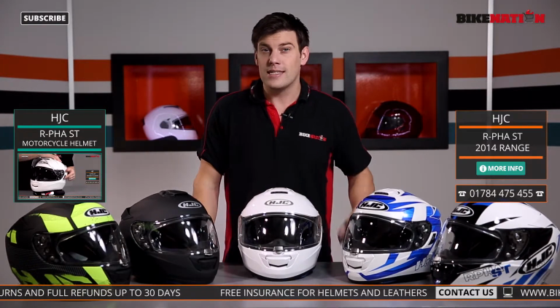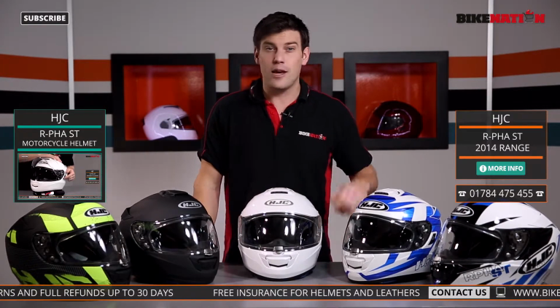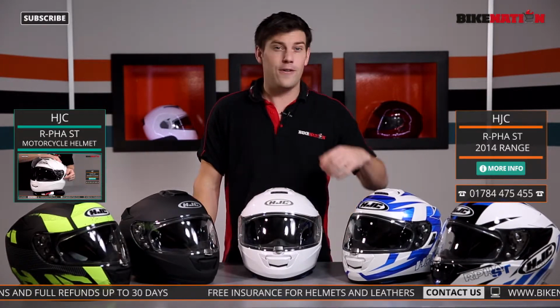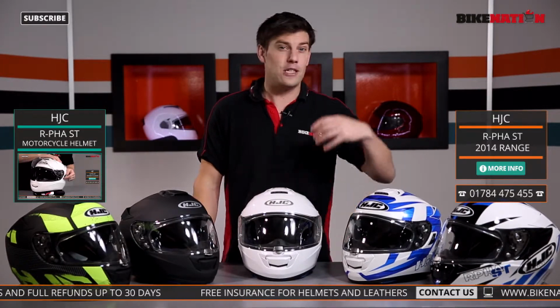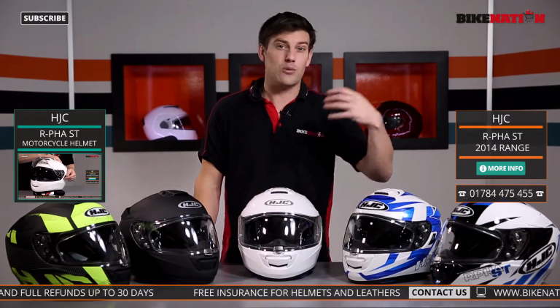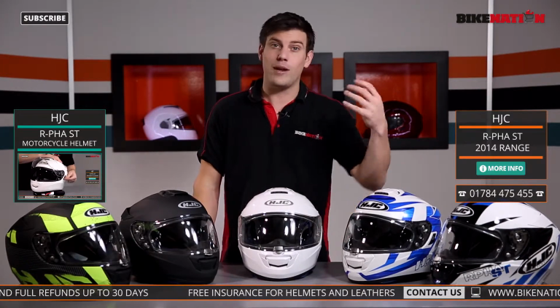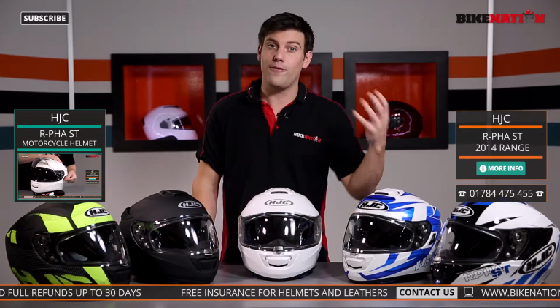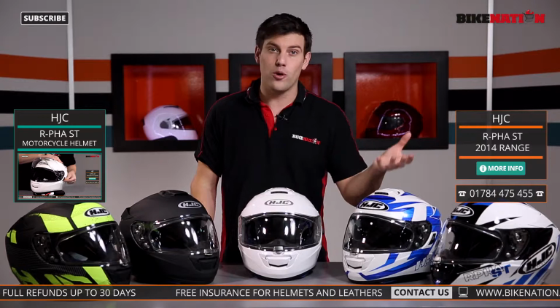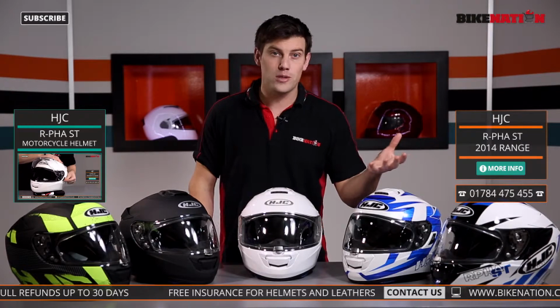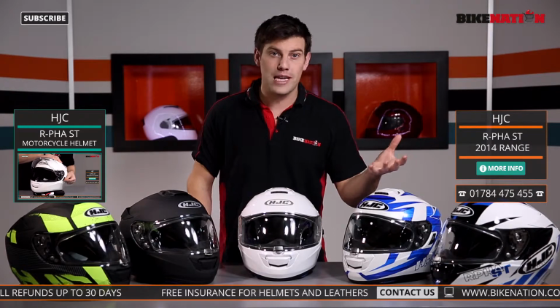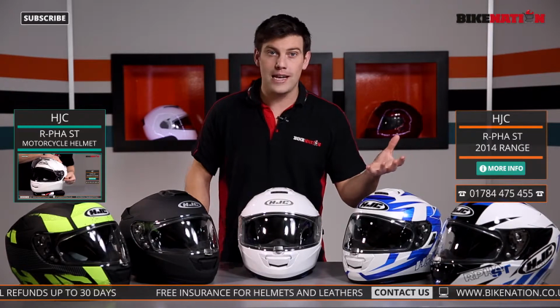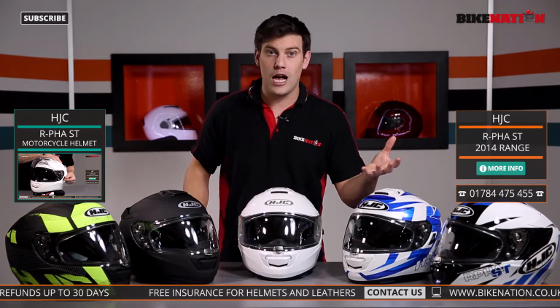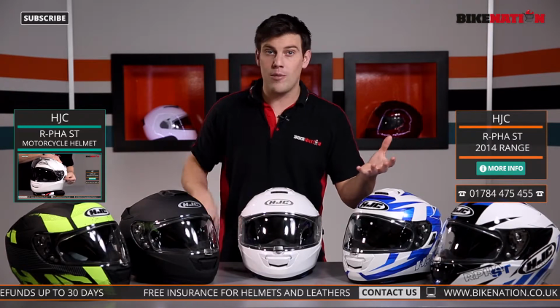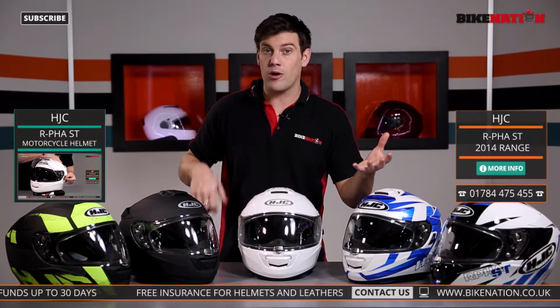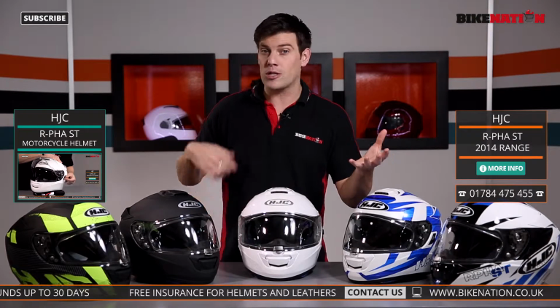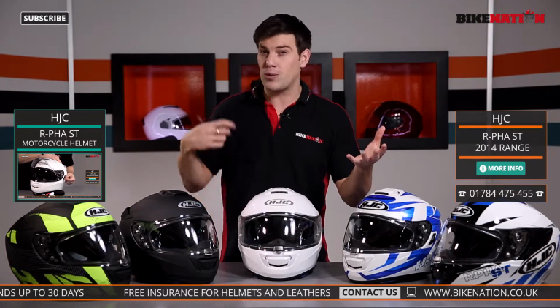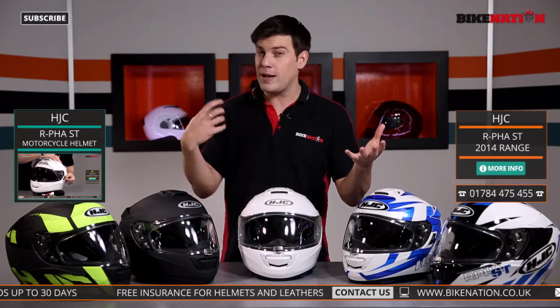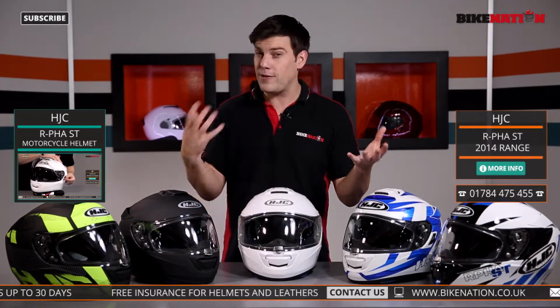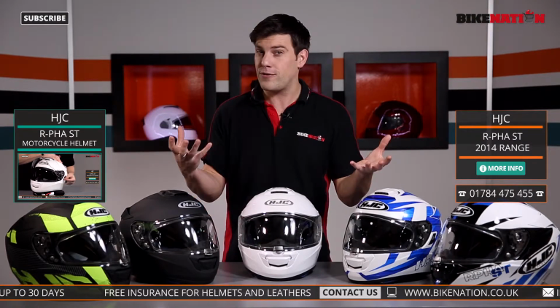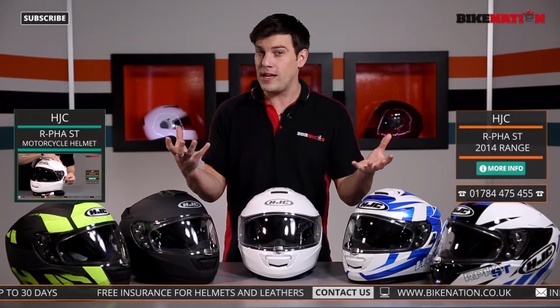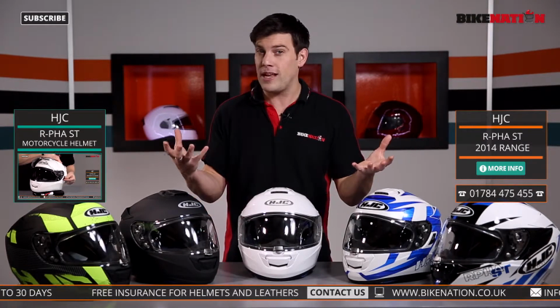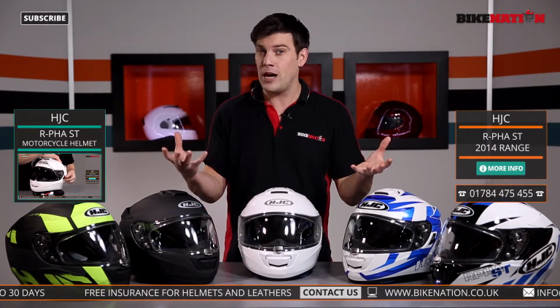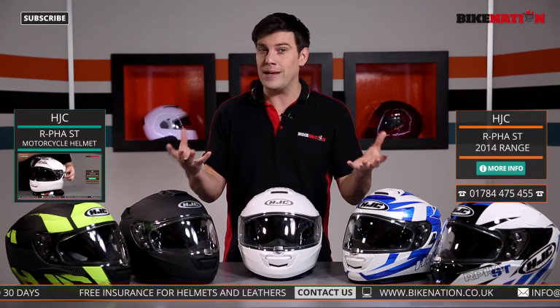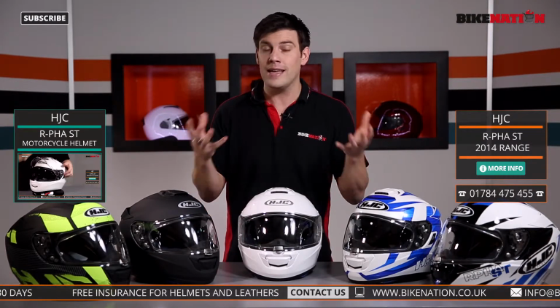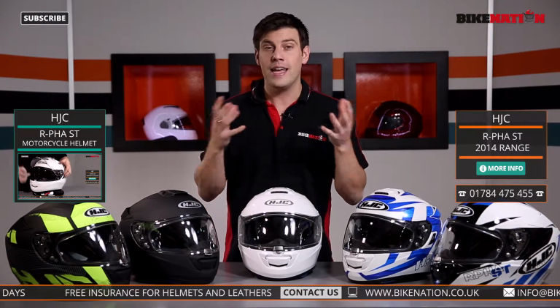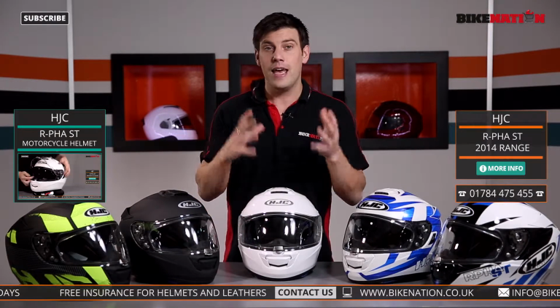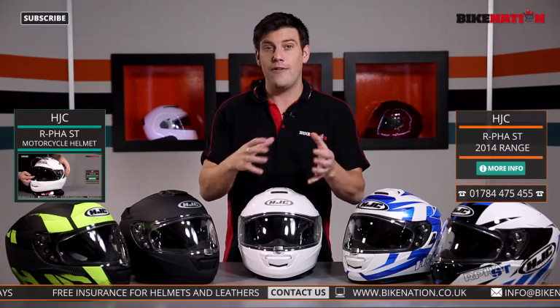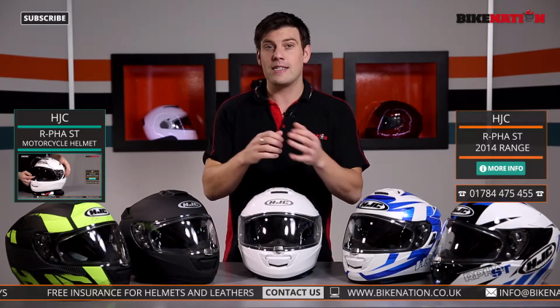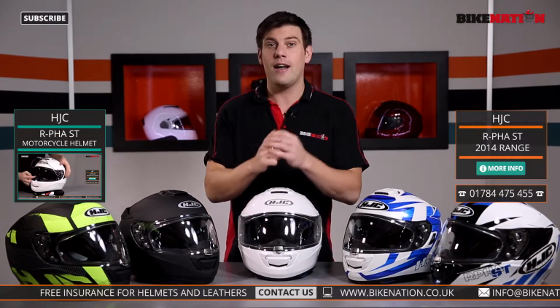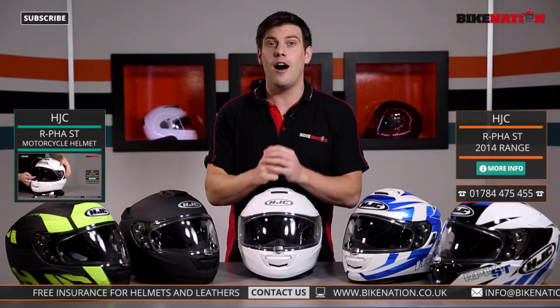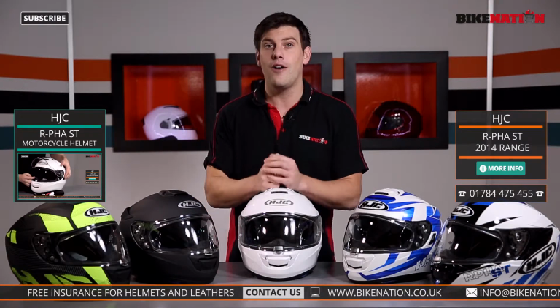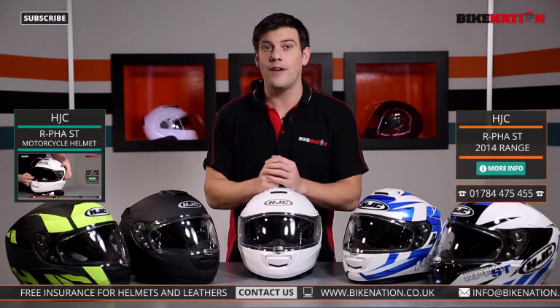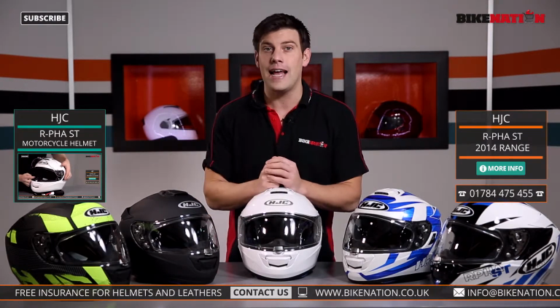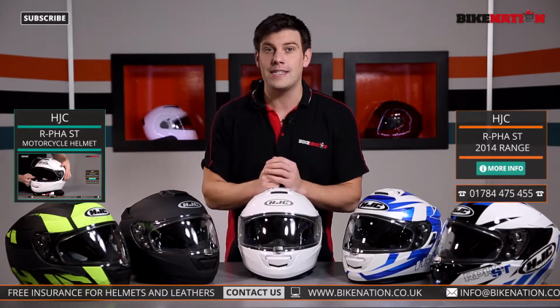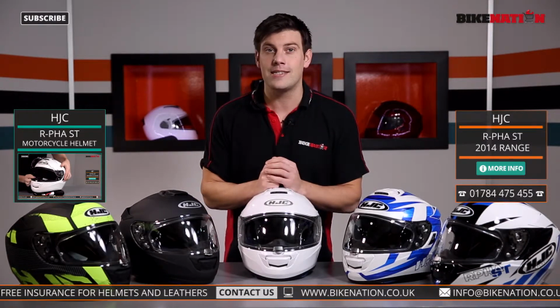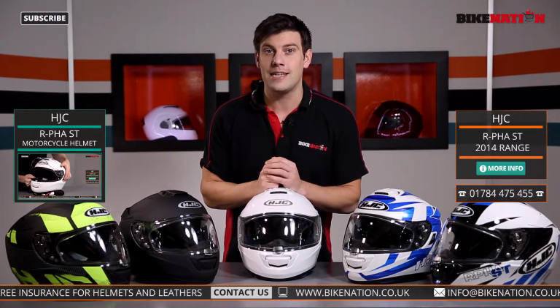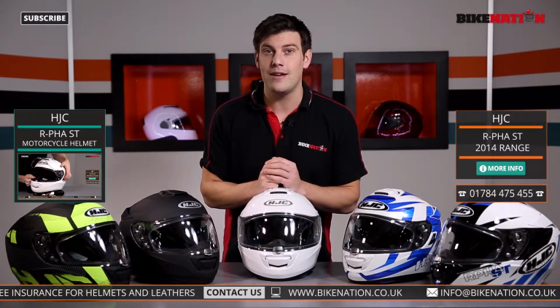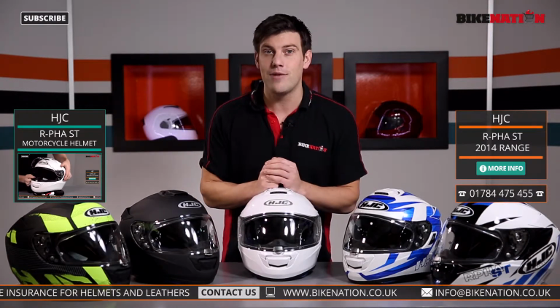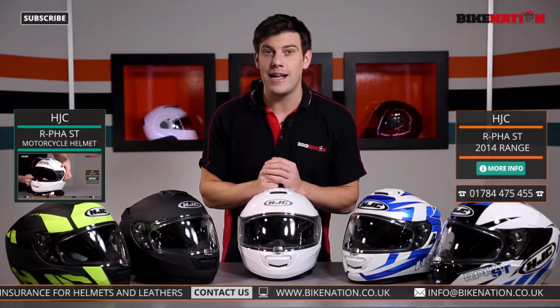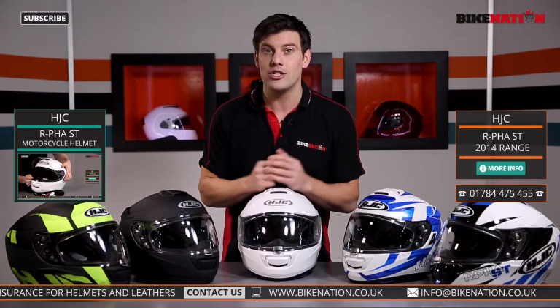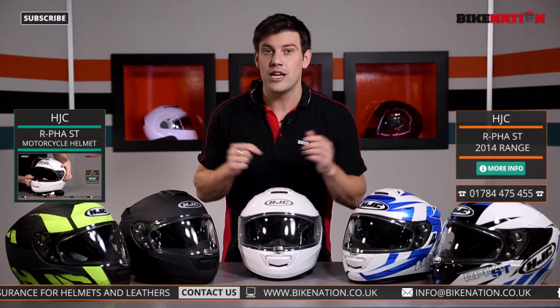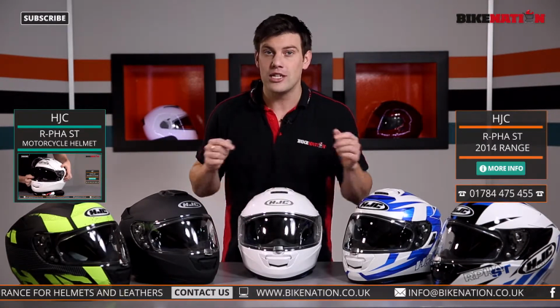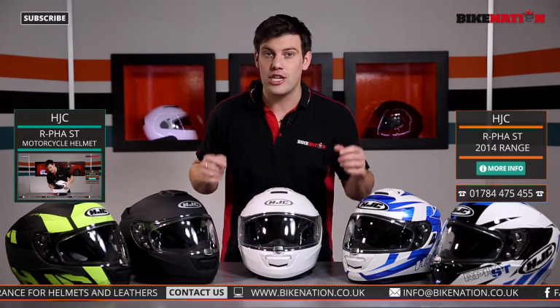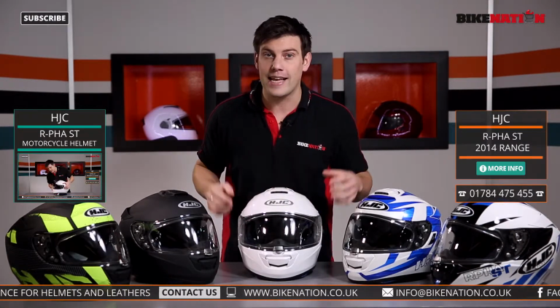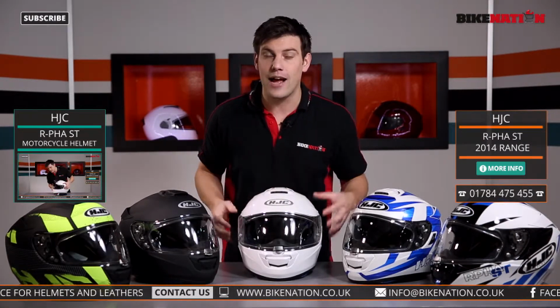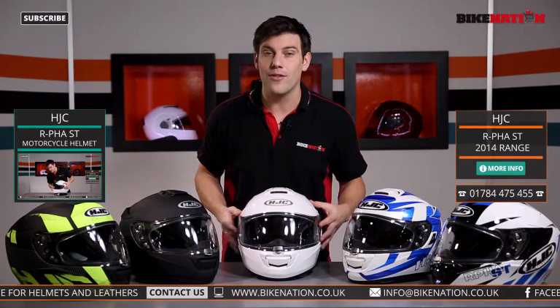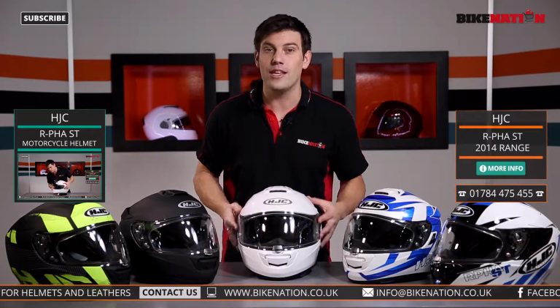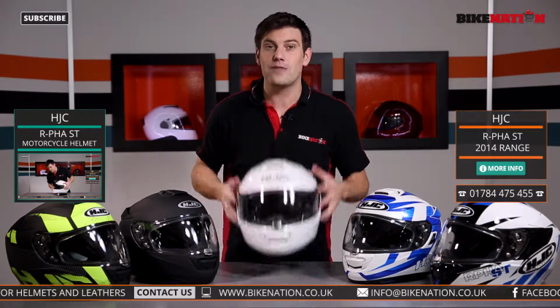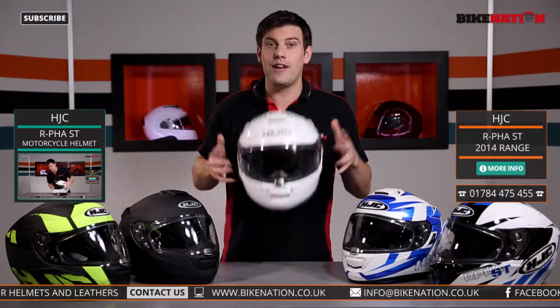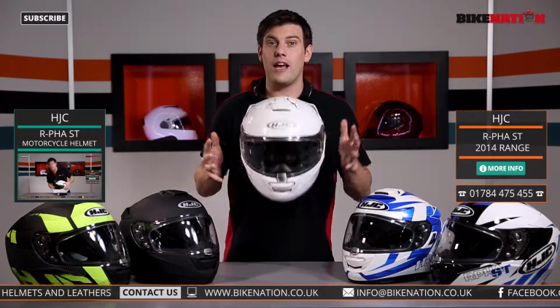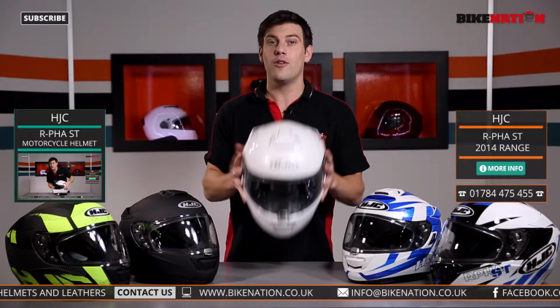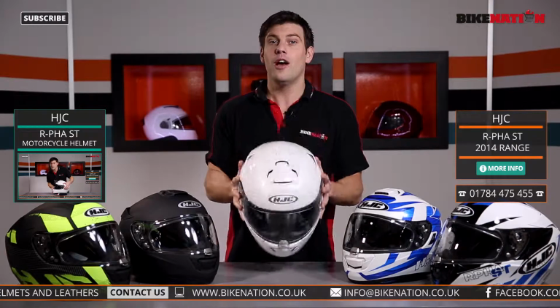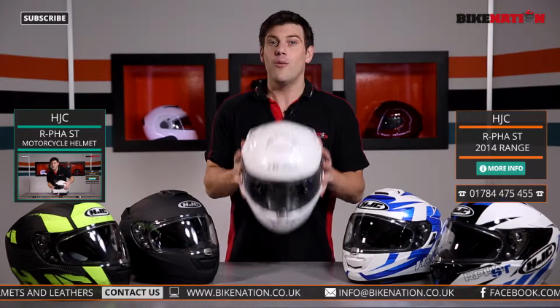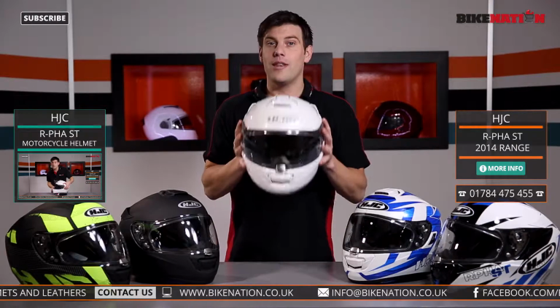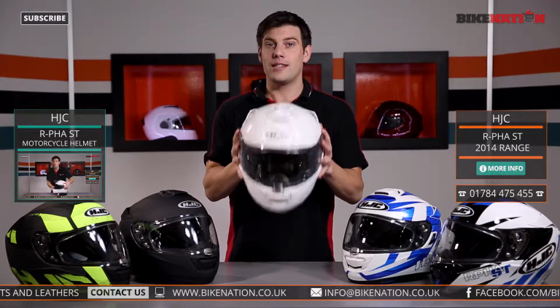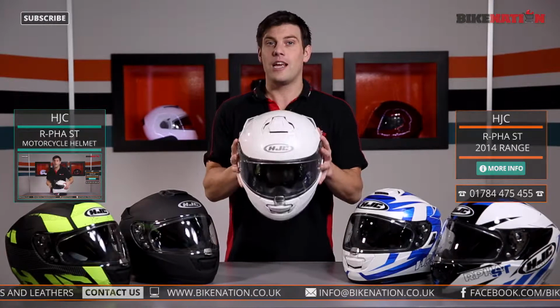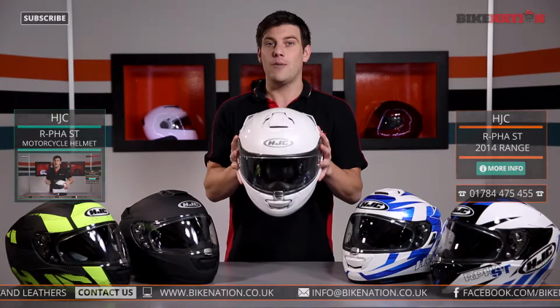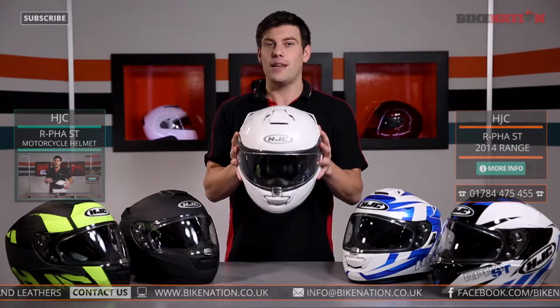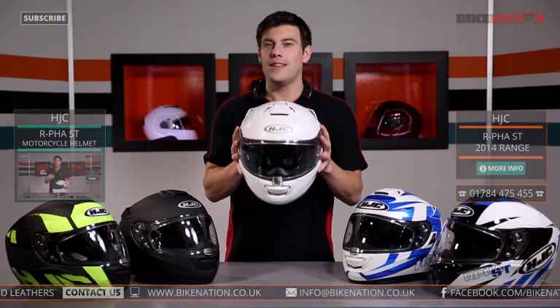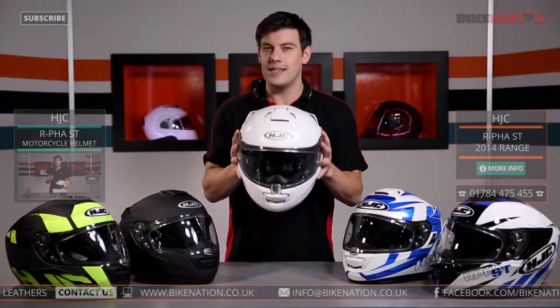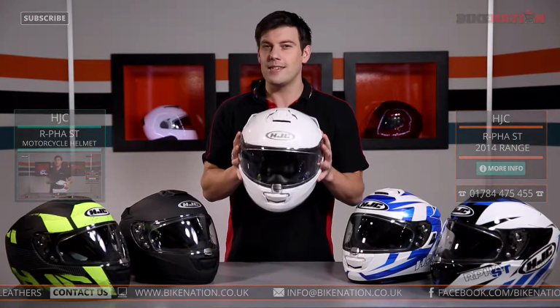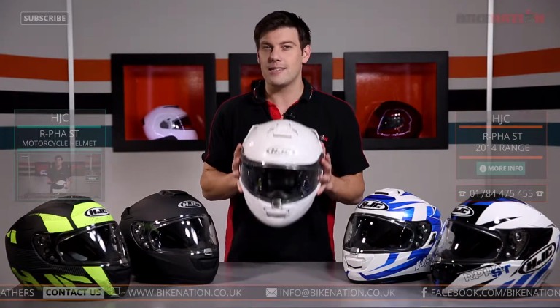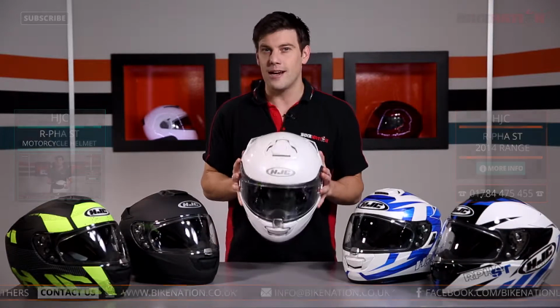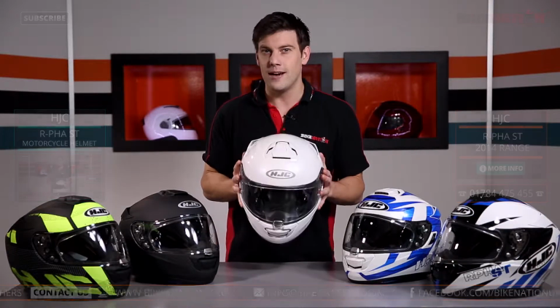So if it's a 2014 helmet or a 2015 helmet, if it's an ARFA ST range check out this video where this helmet is a star.